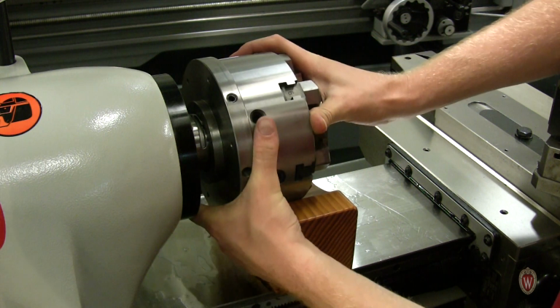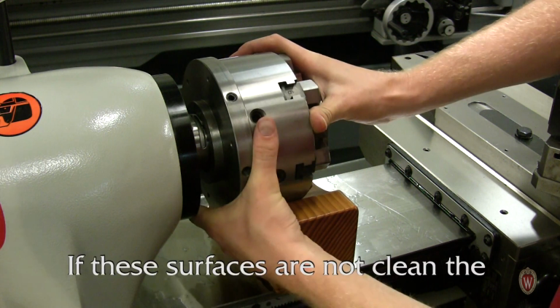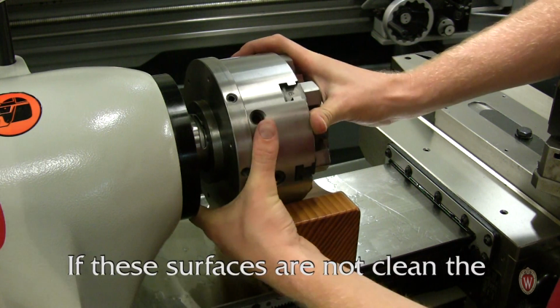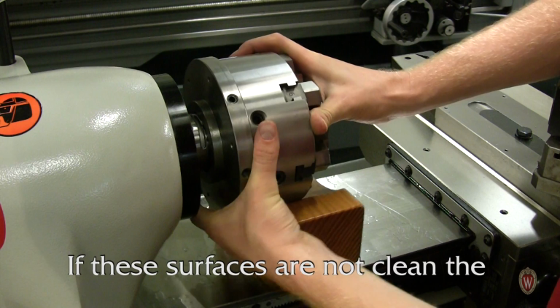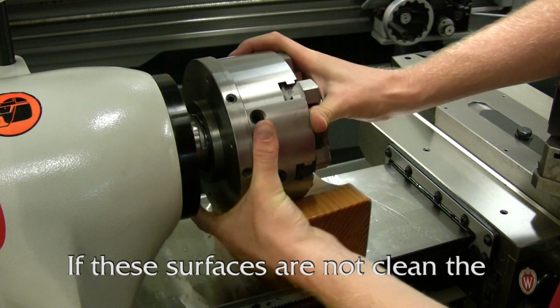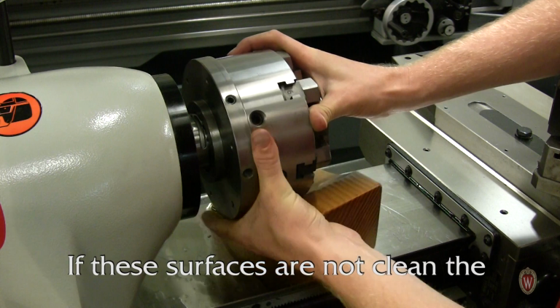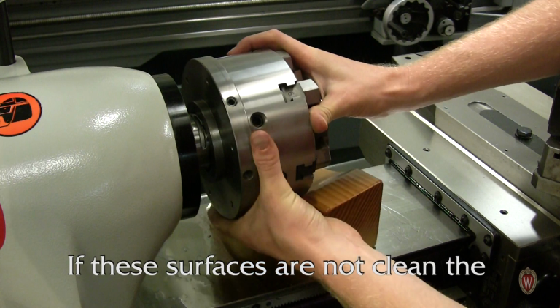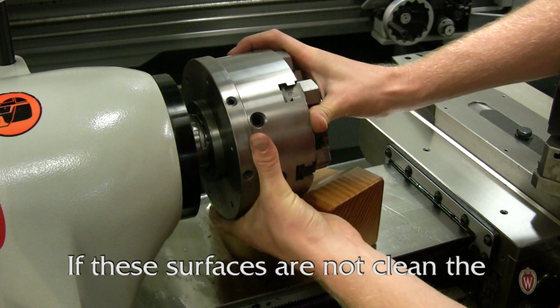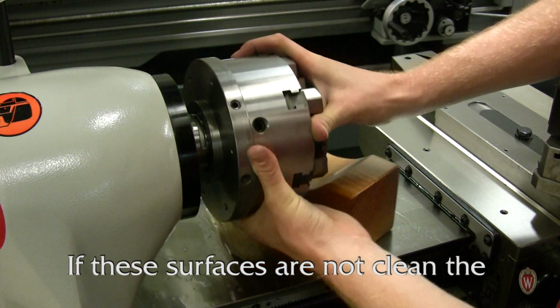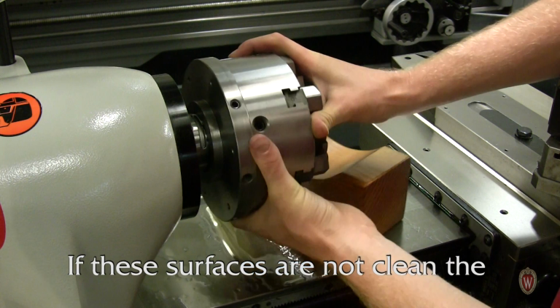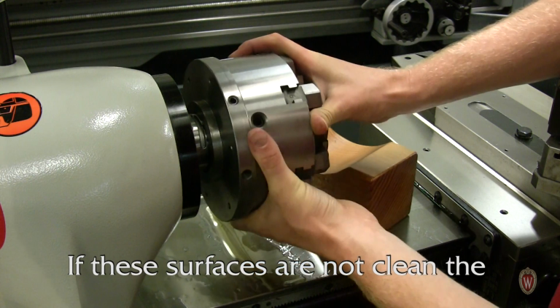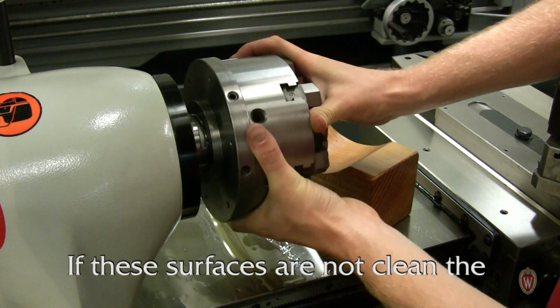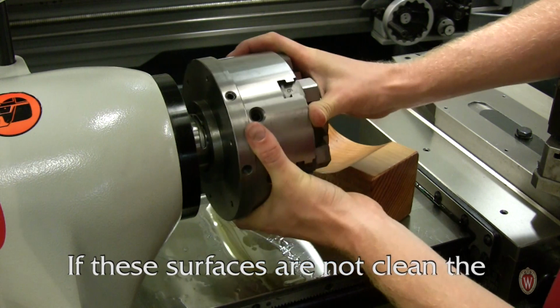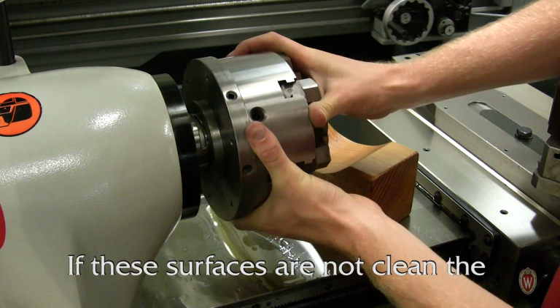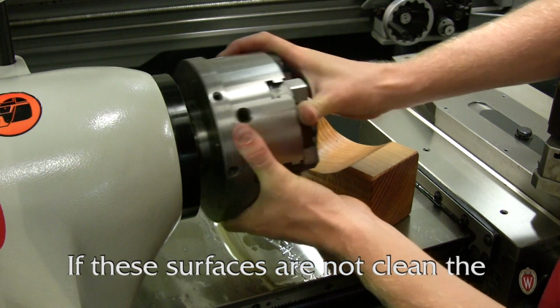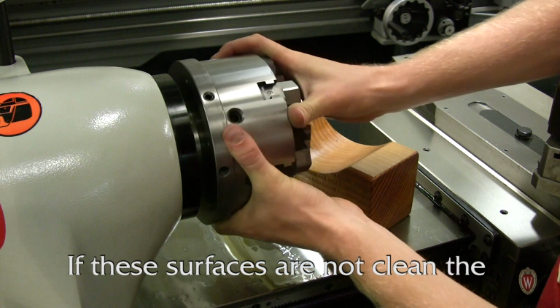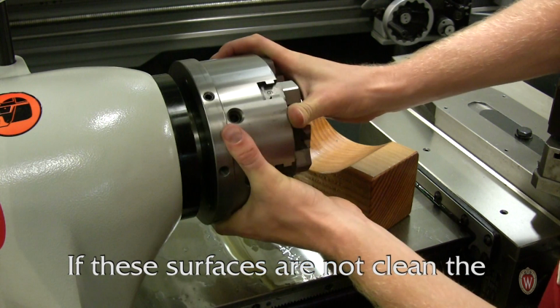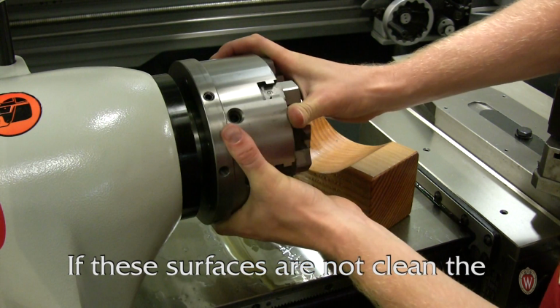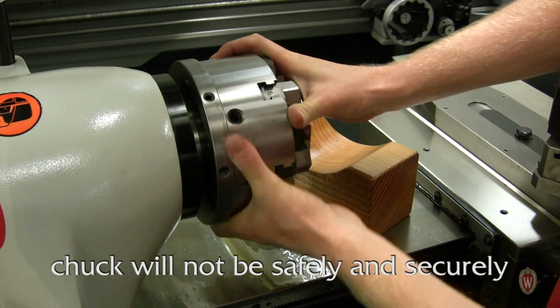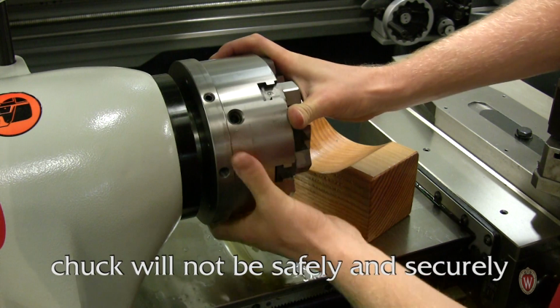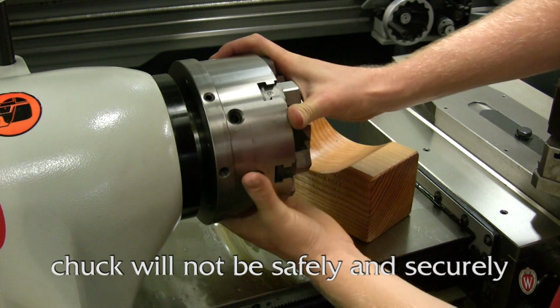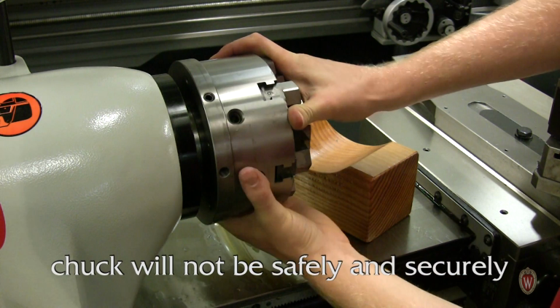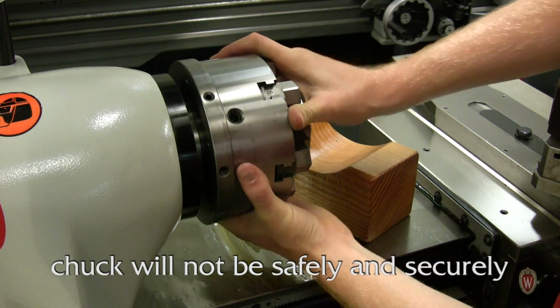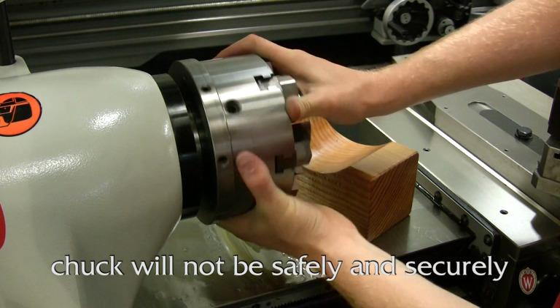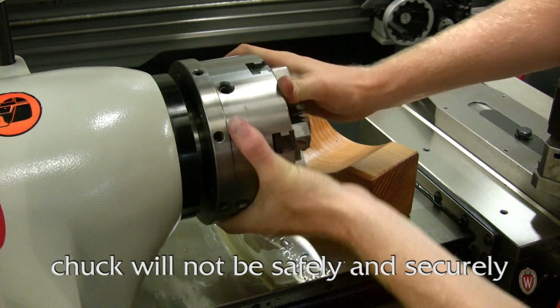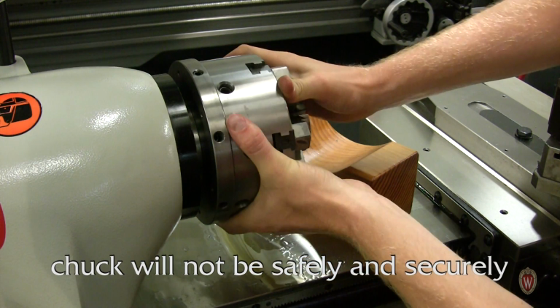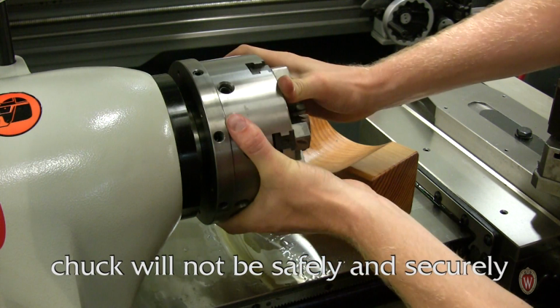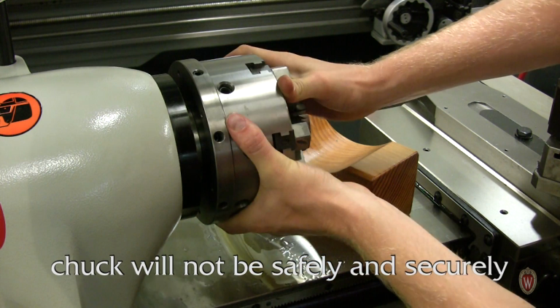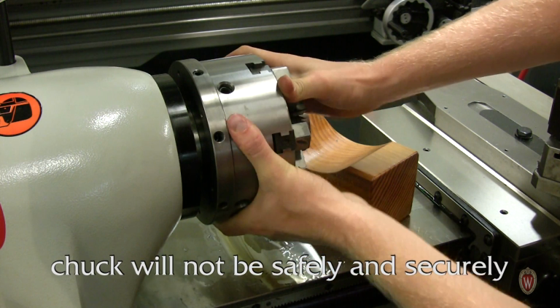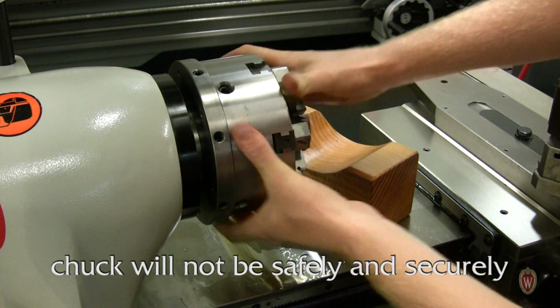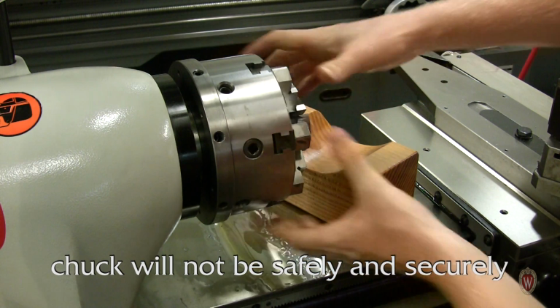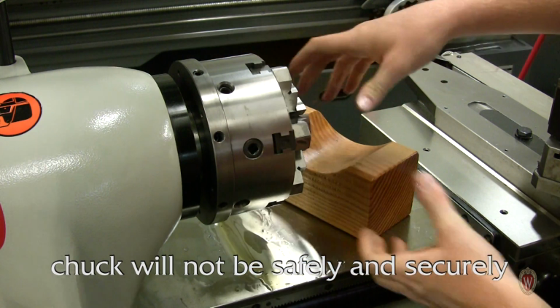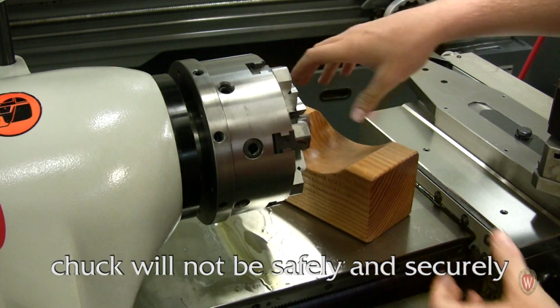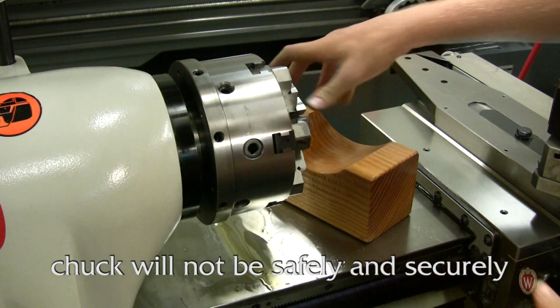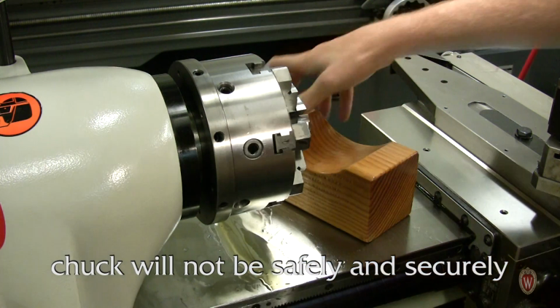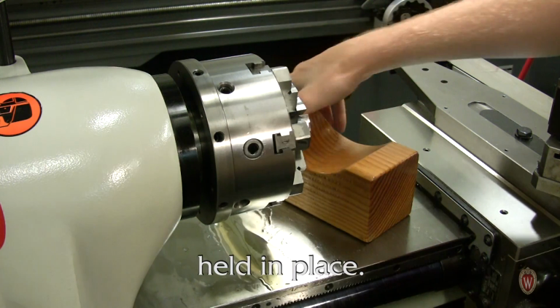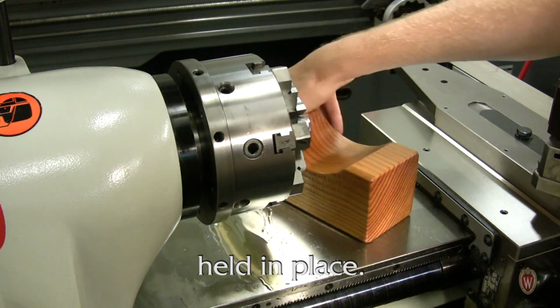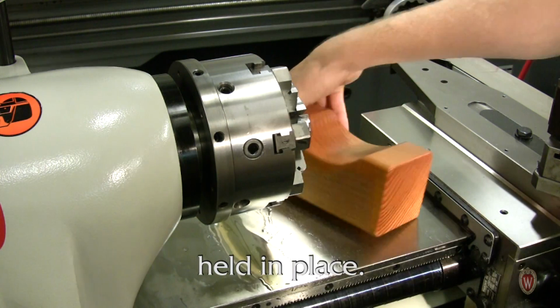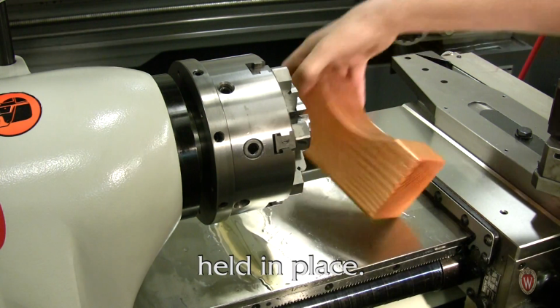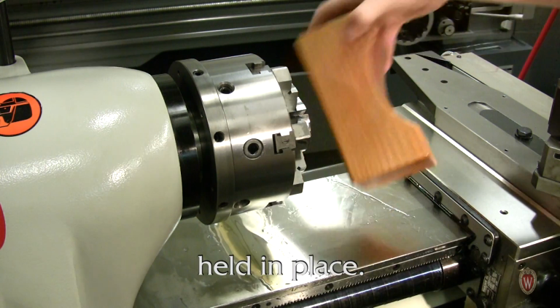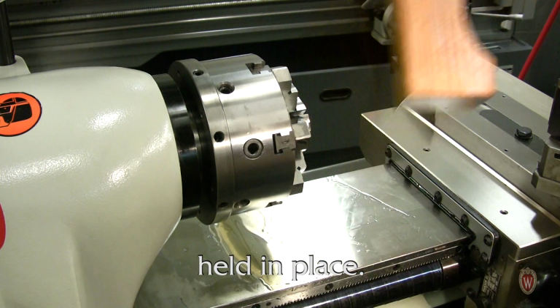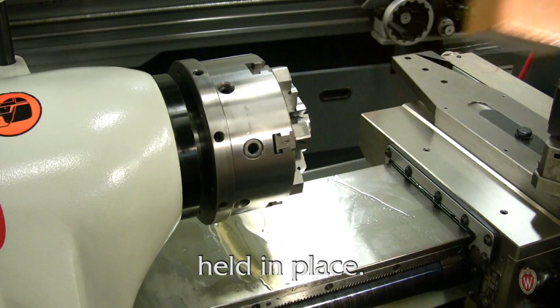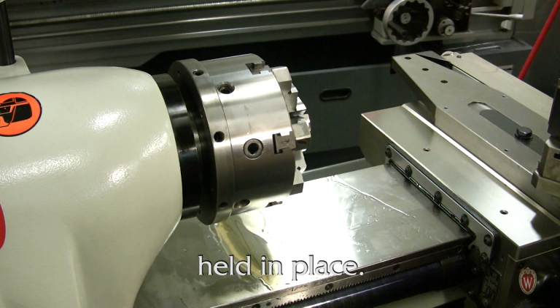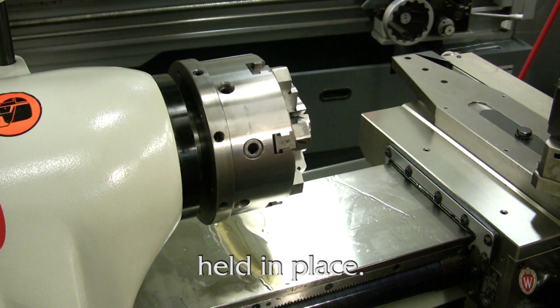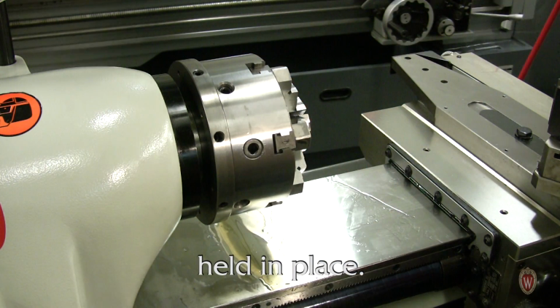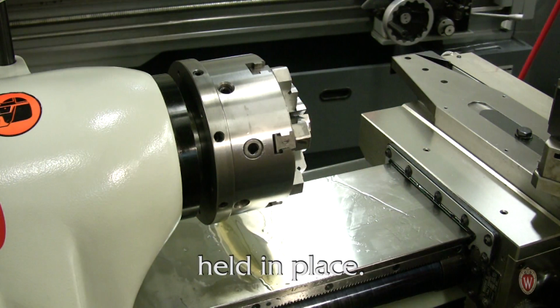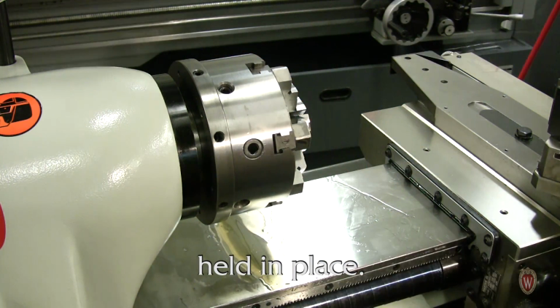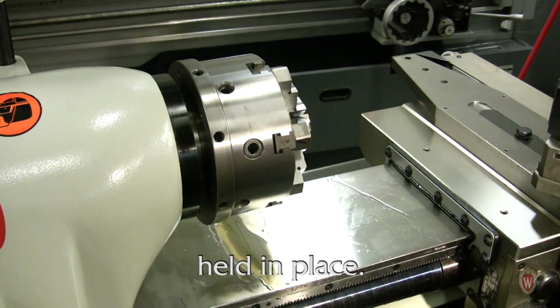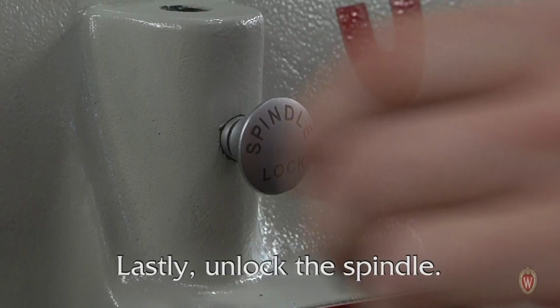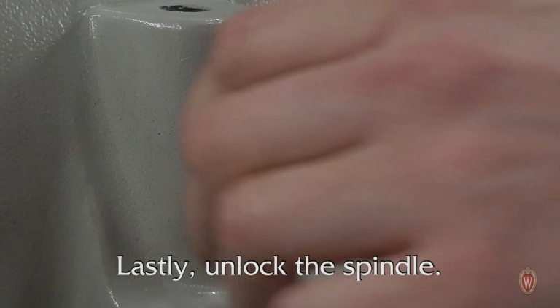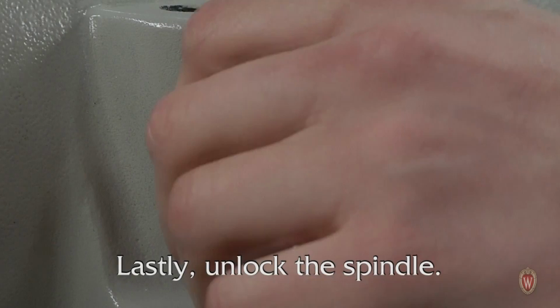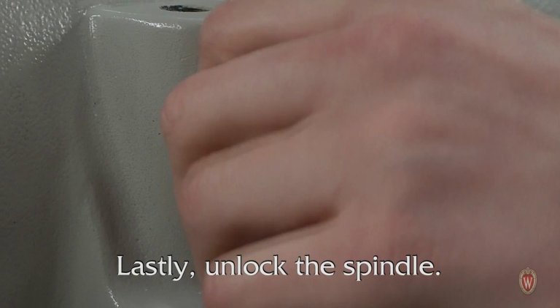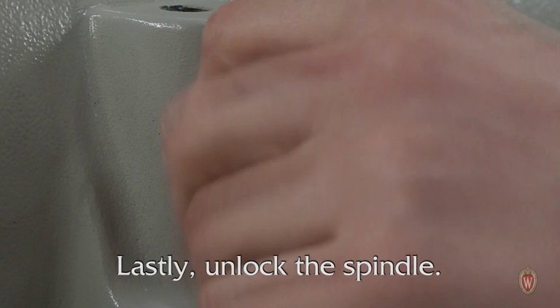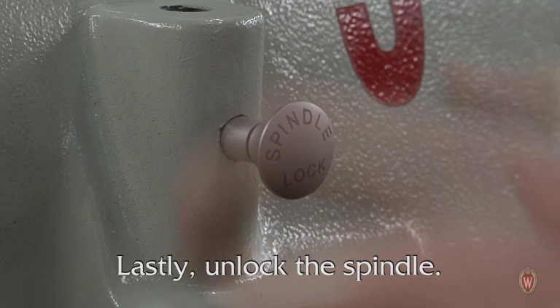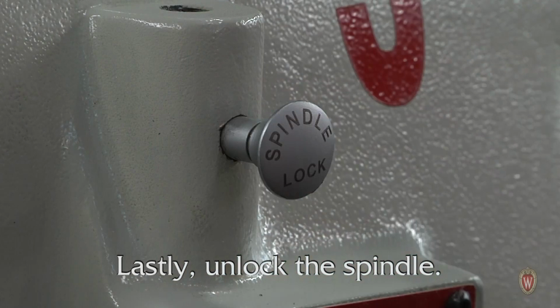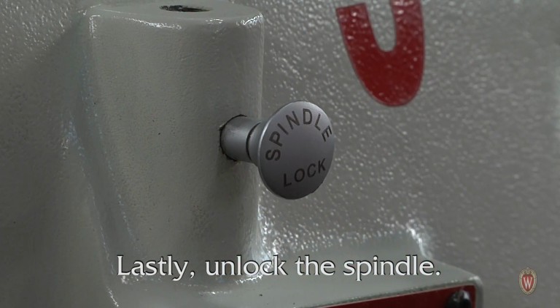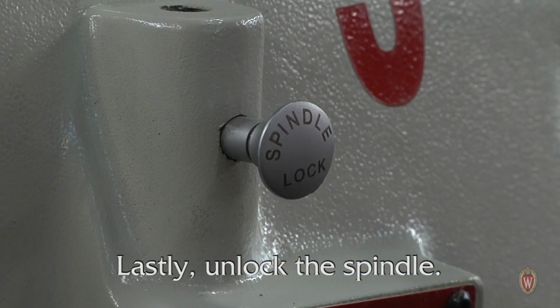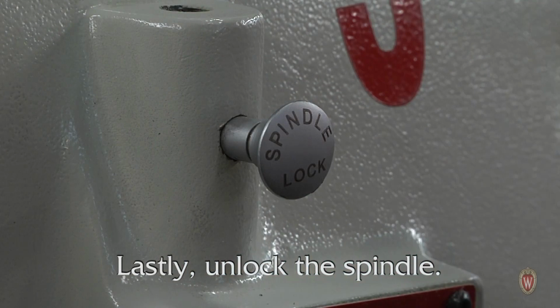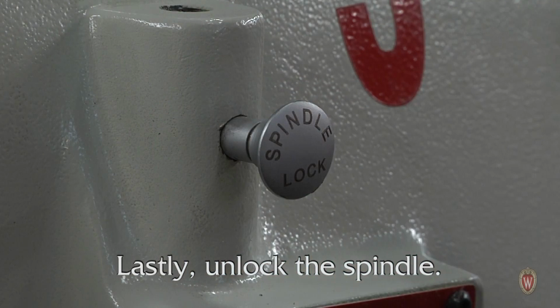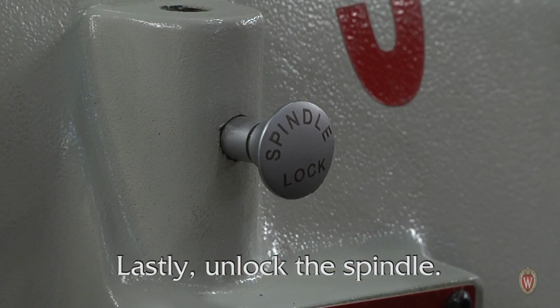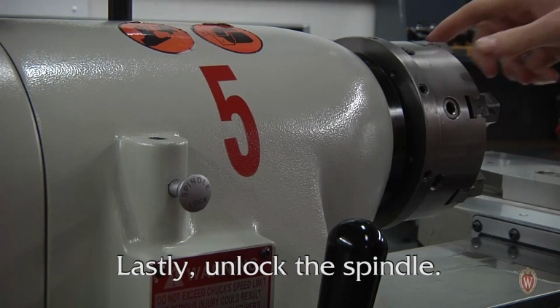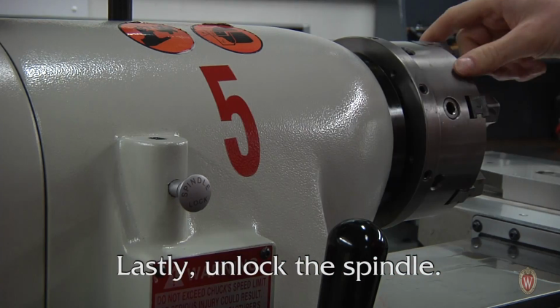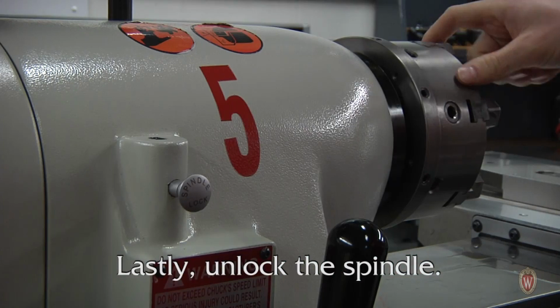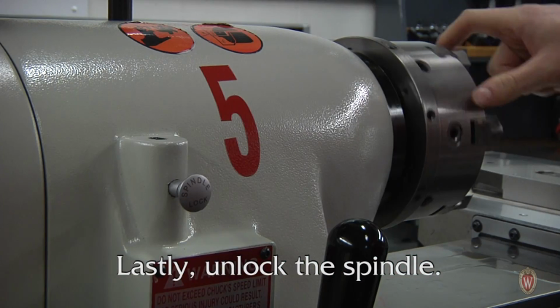If these surfaces are not clean, the chuck will not be safely and securely held in place. Lastly, unlock the spindle.